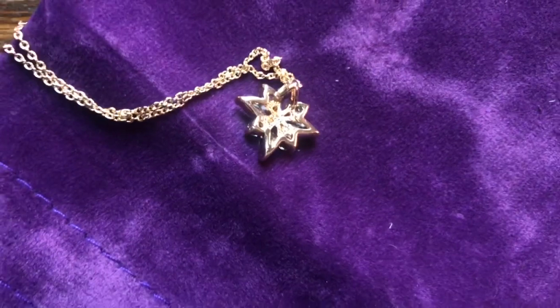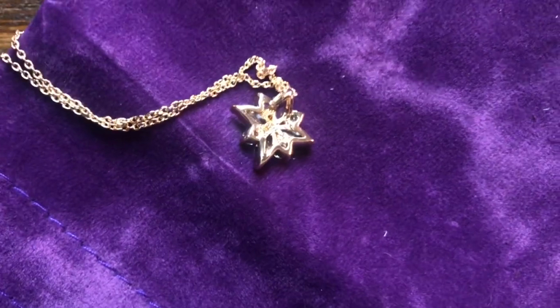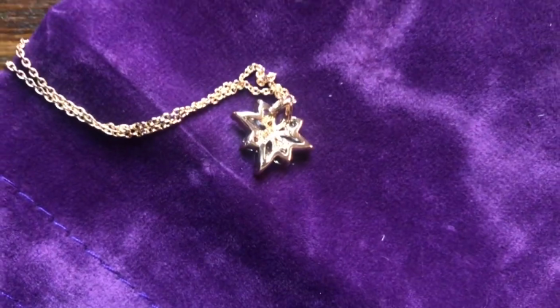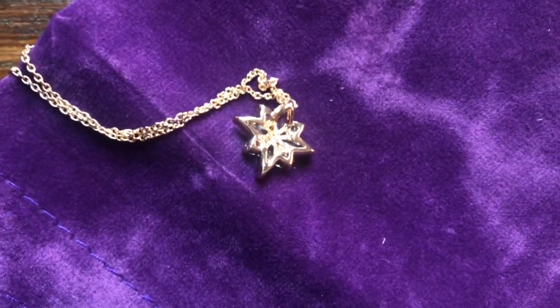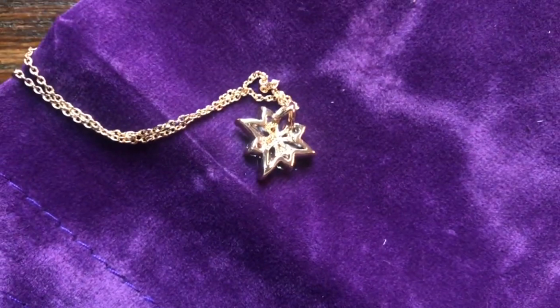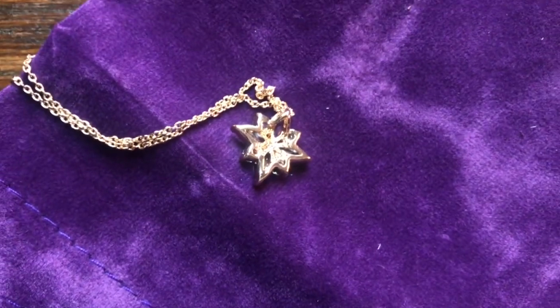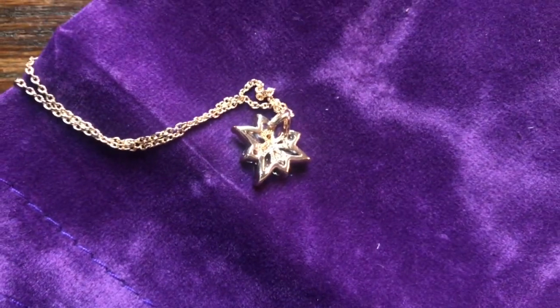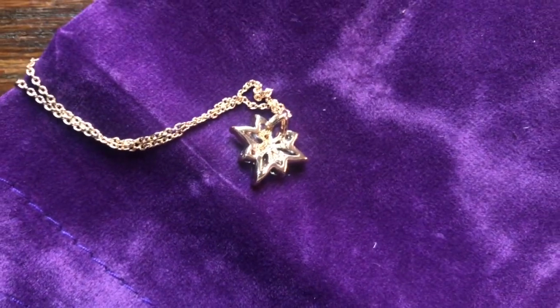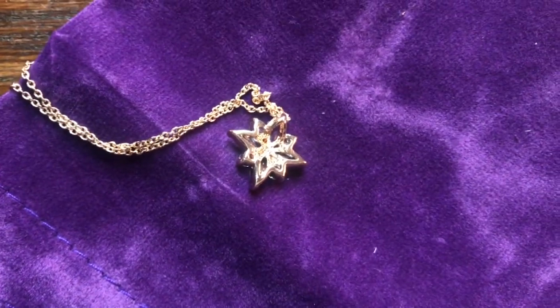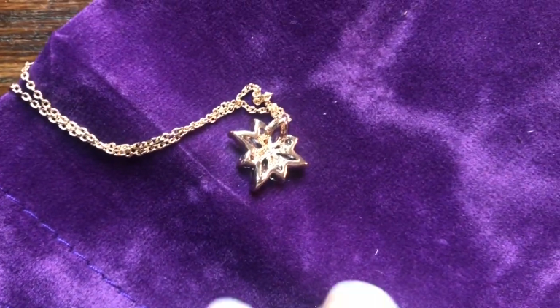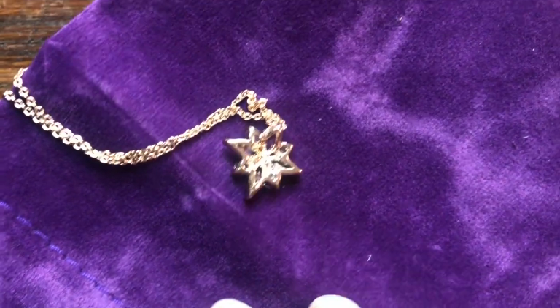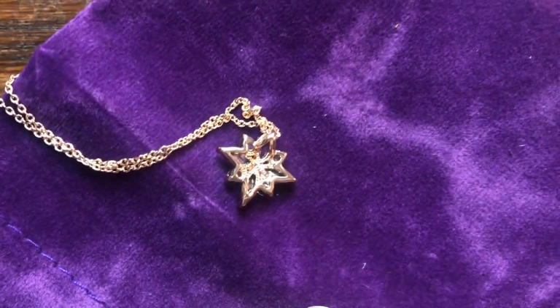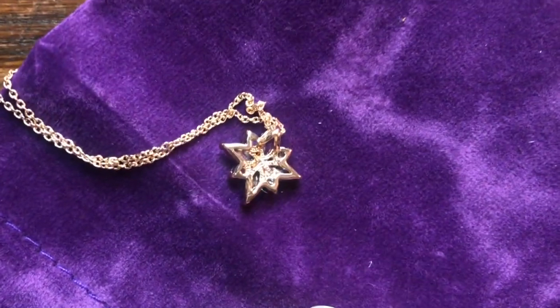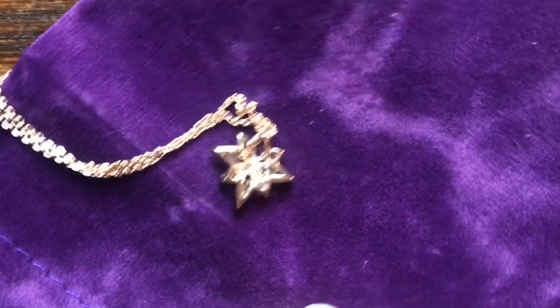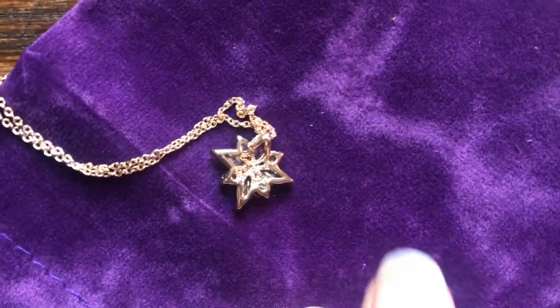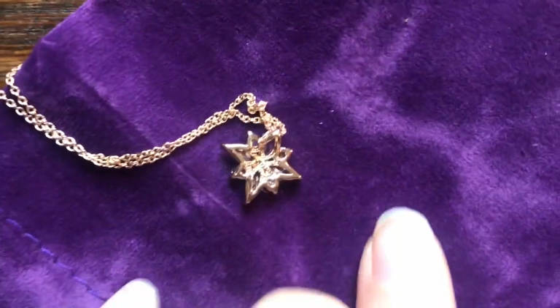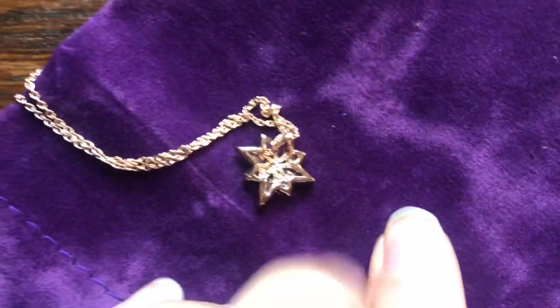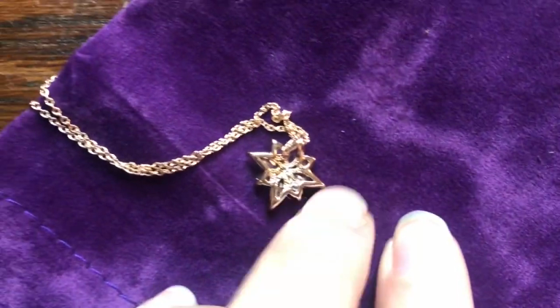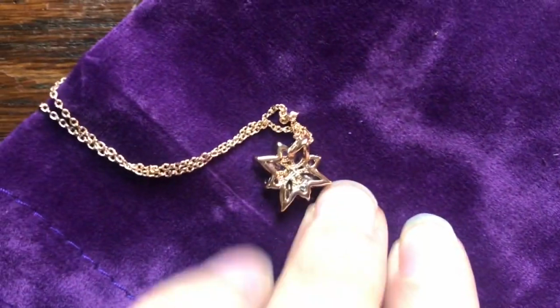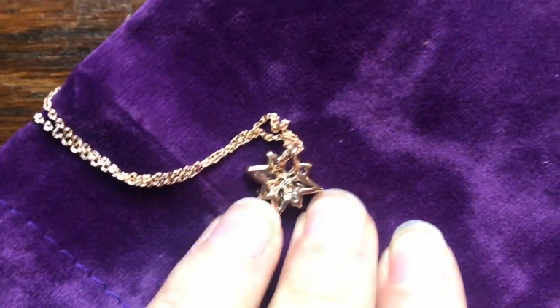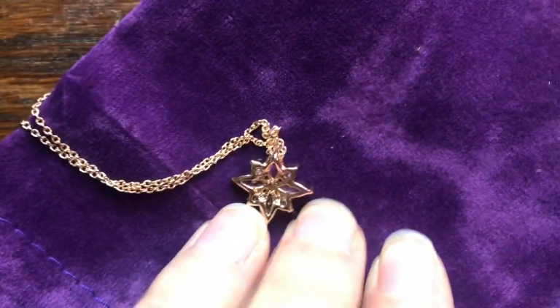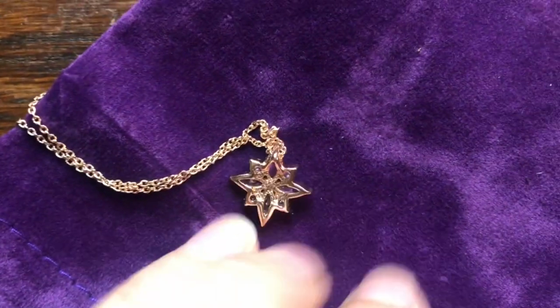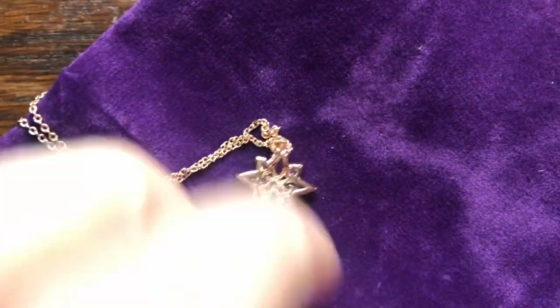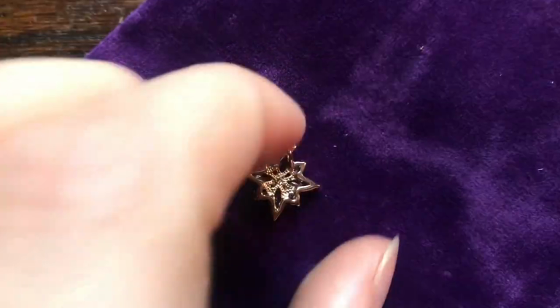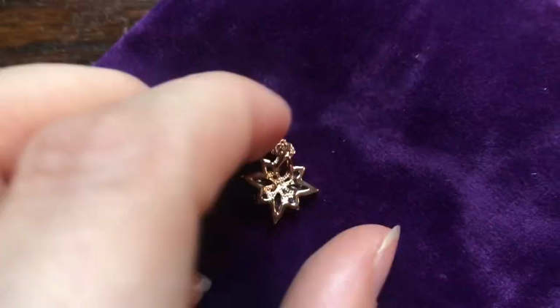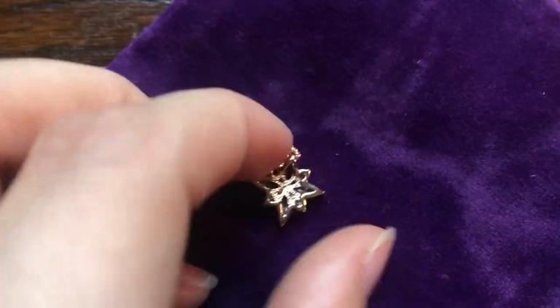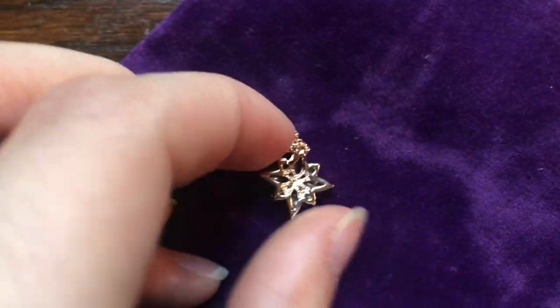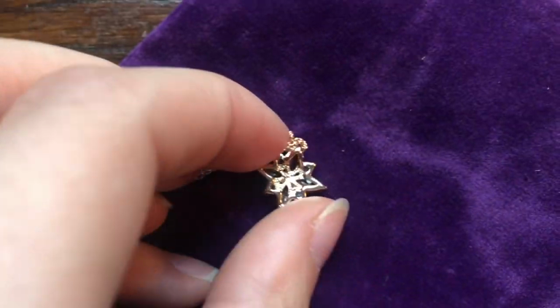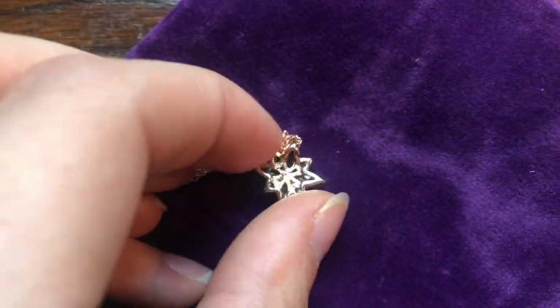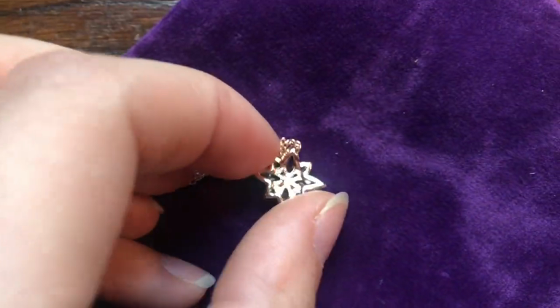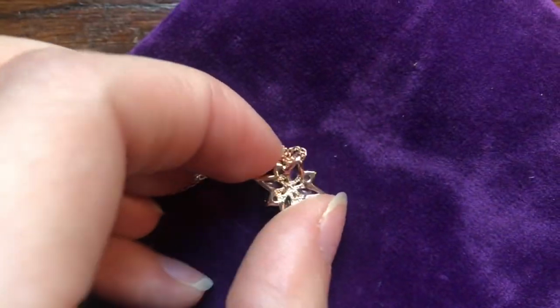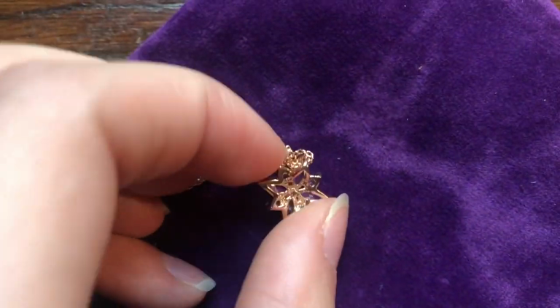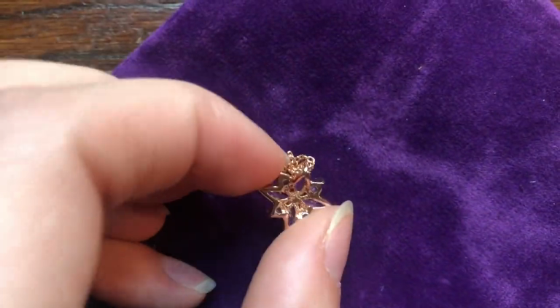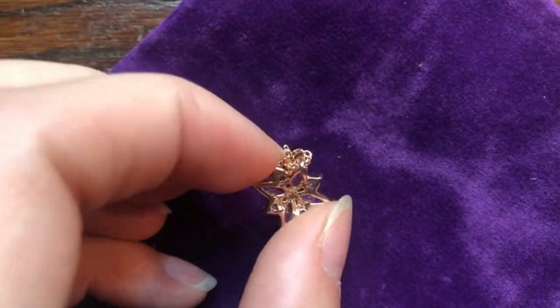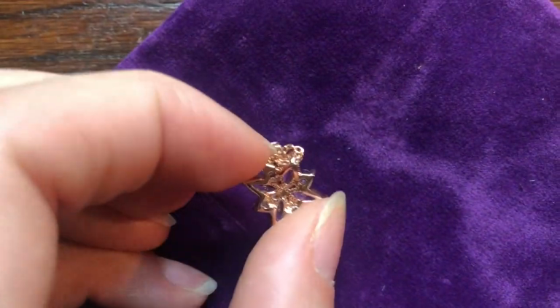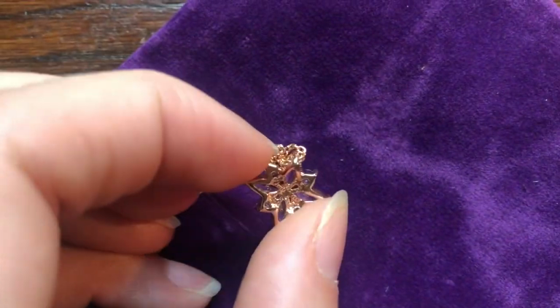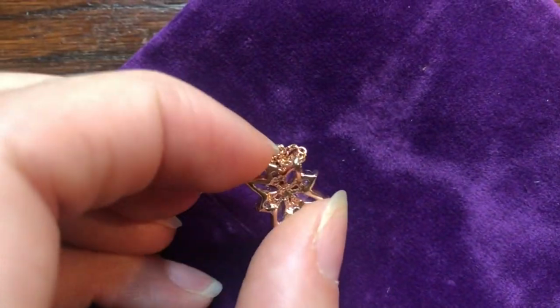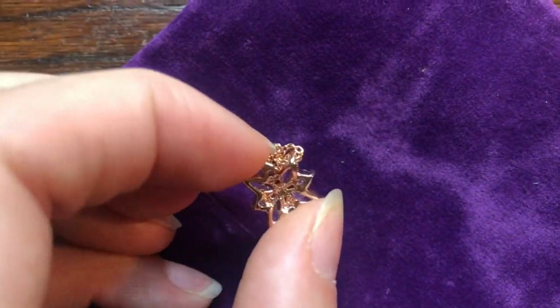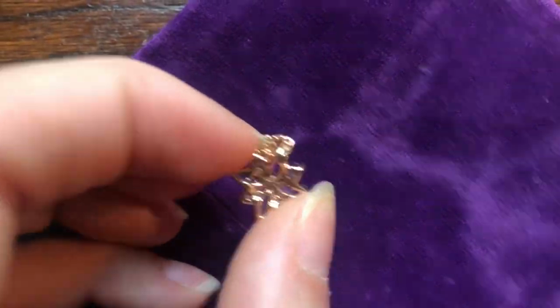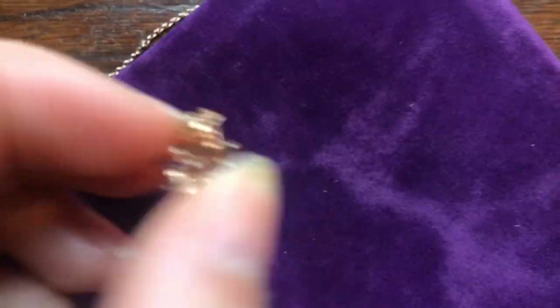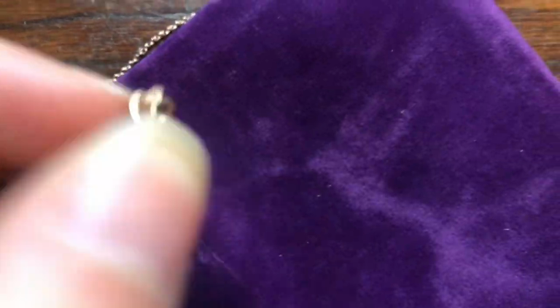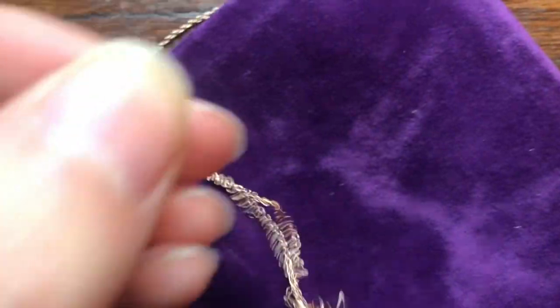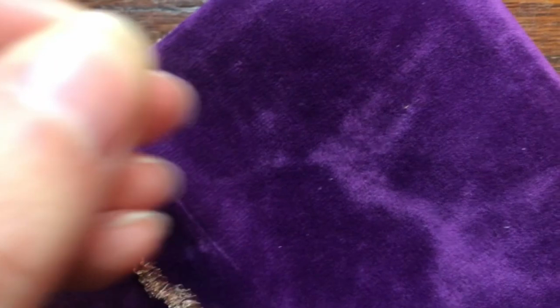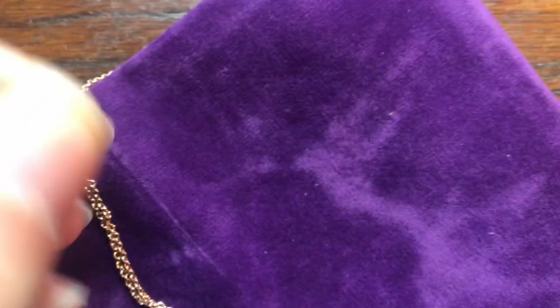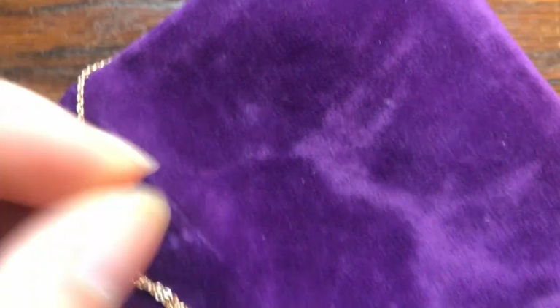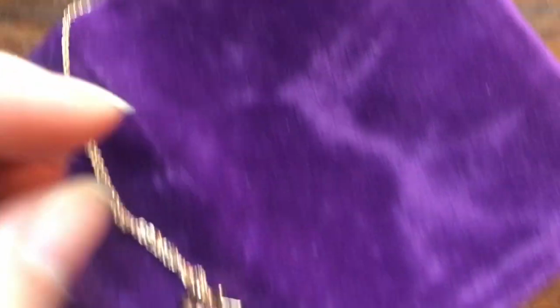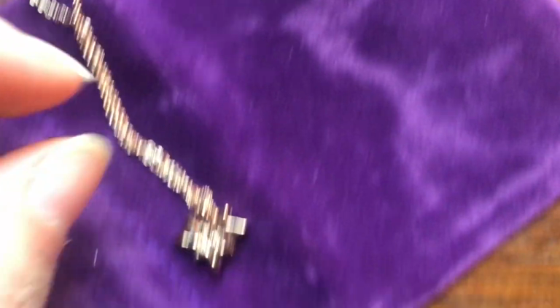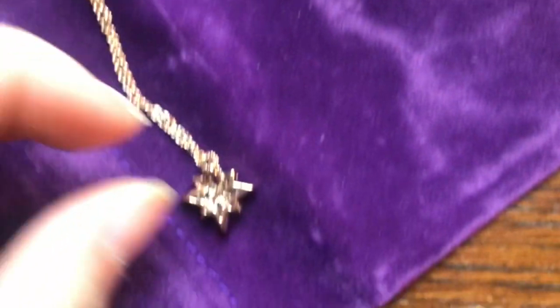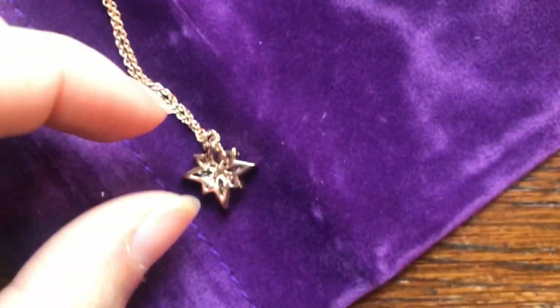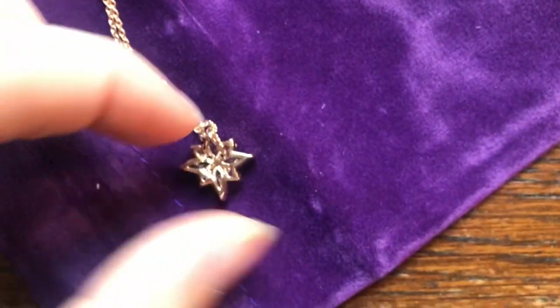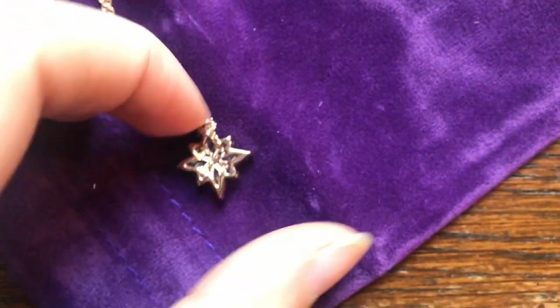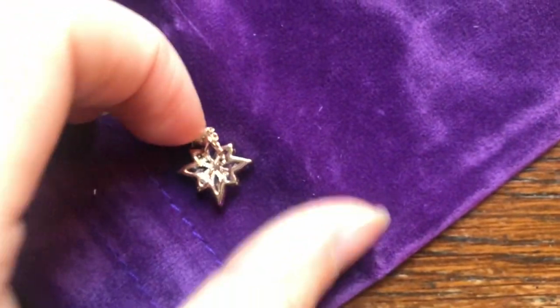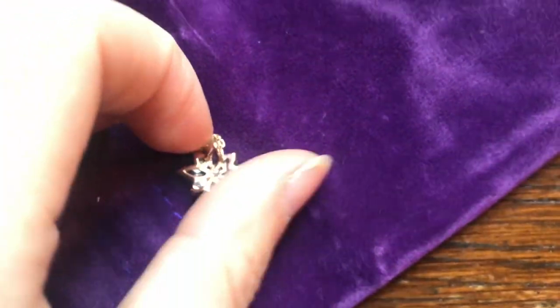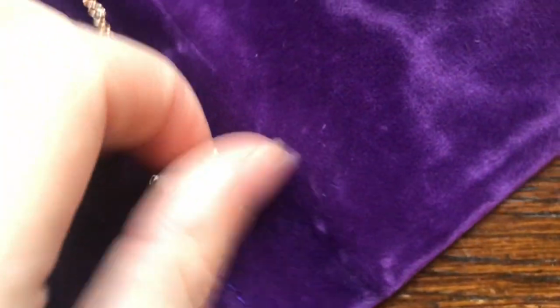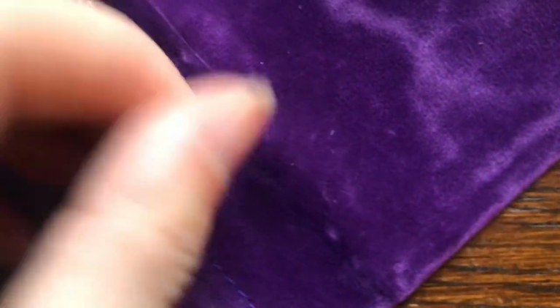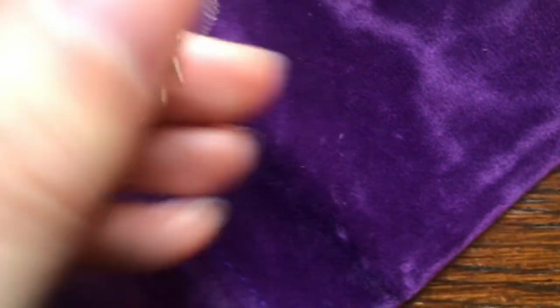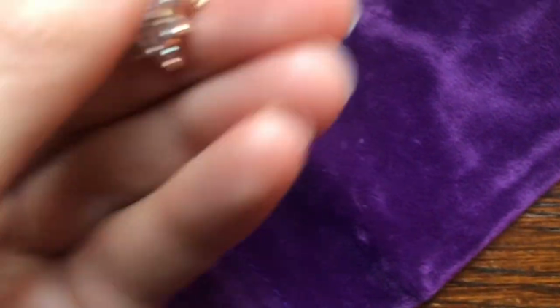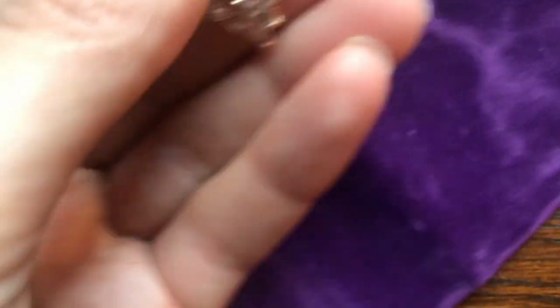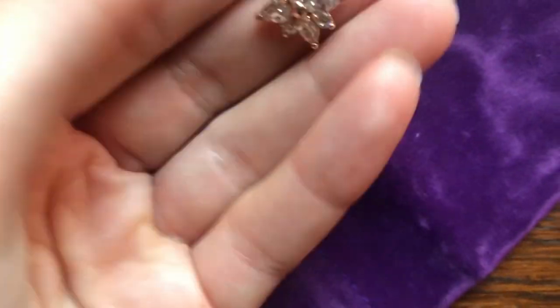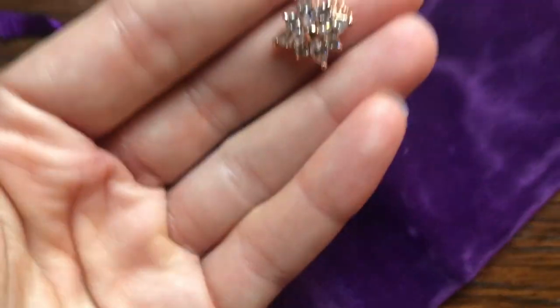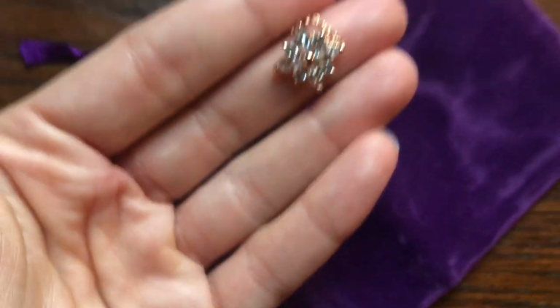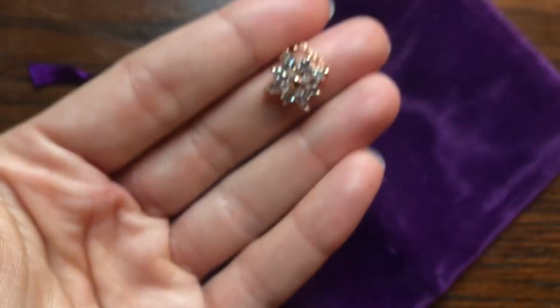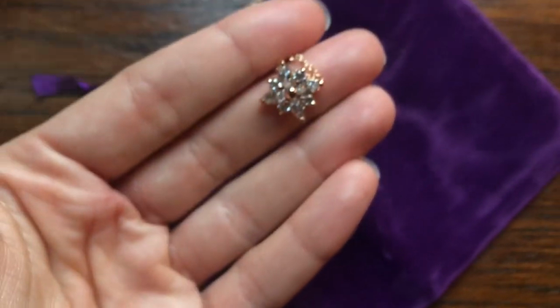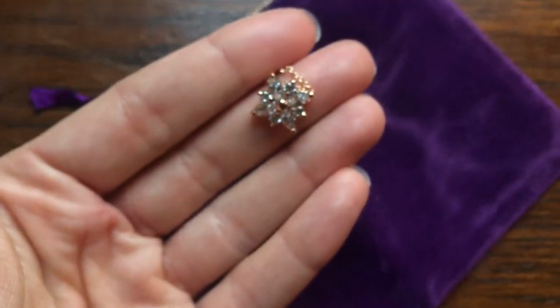Really, any occasion — Mother's Day, anything like that. This is the back of it. I hope that you guys enjoy. Thank you so much.